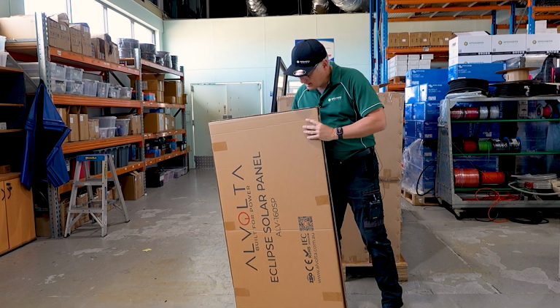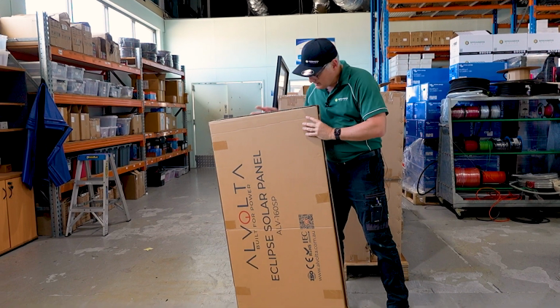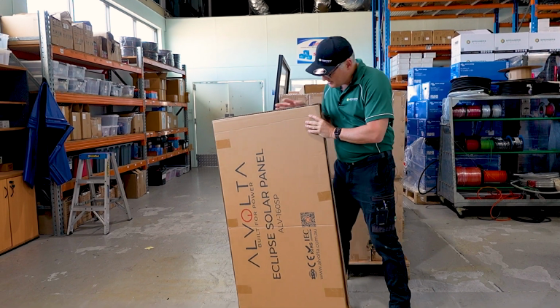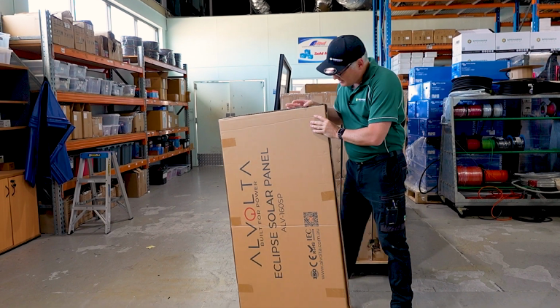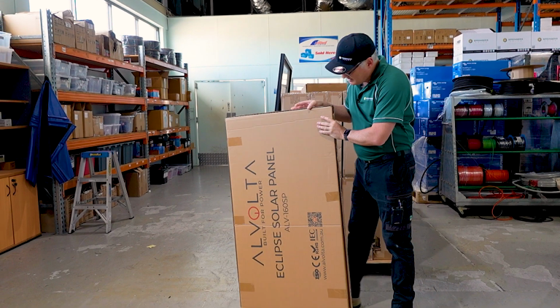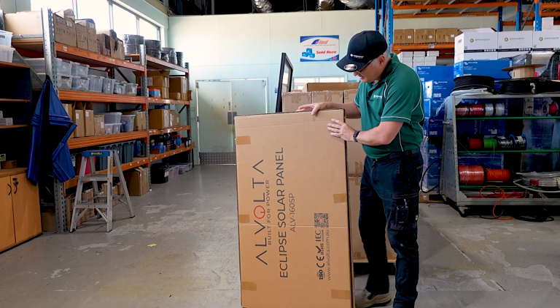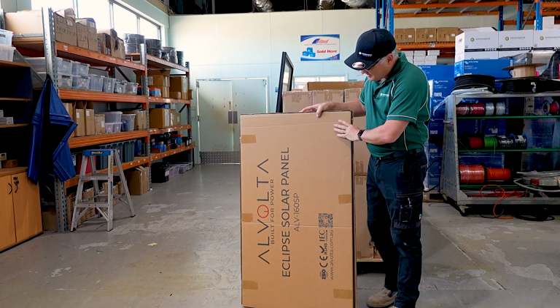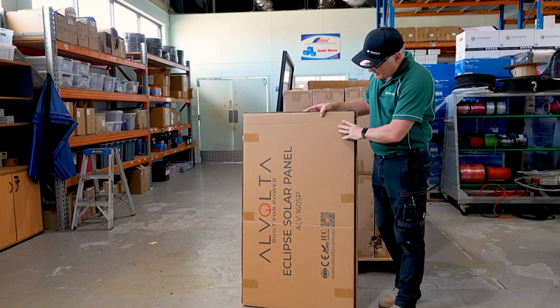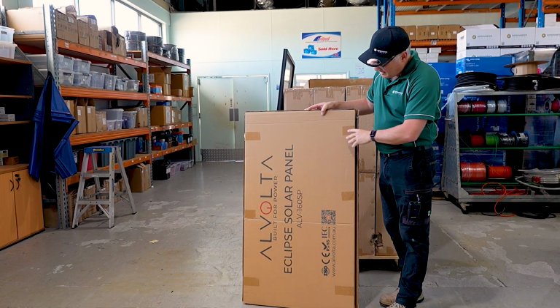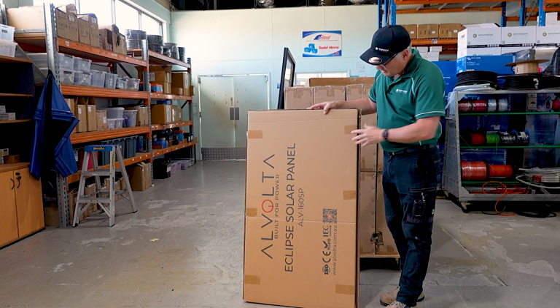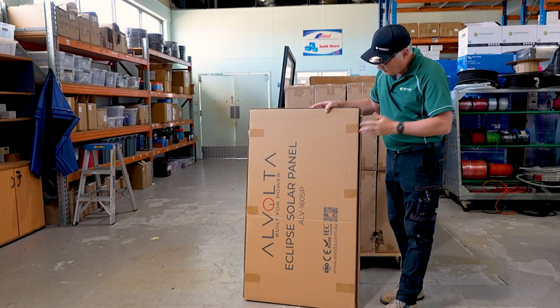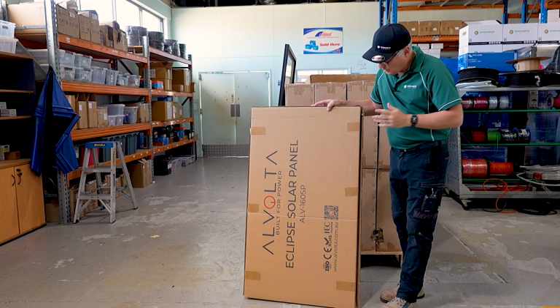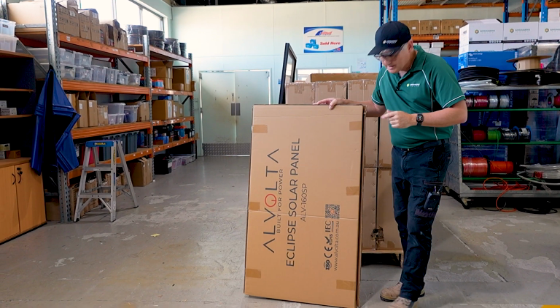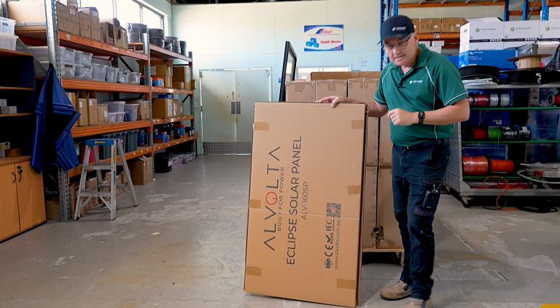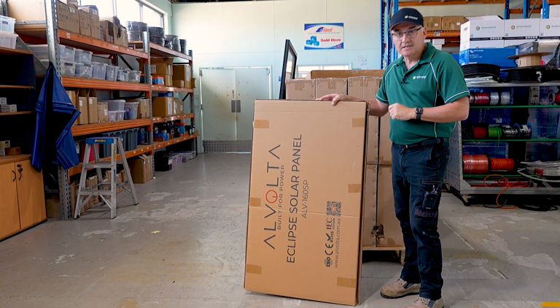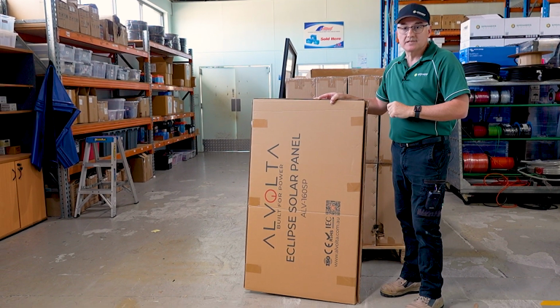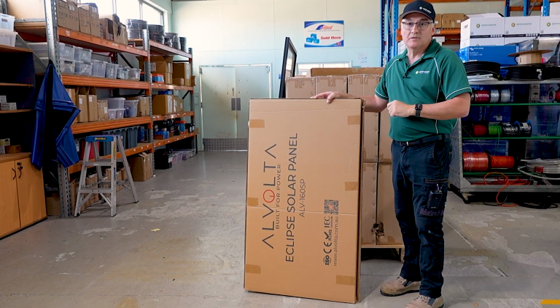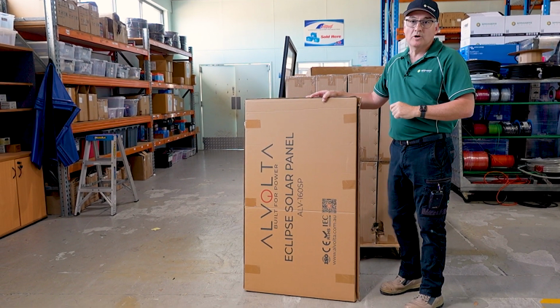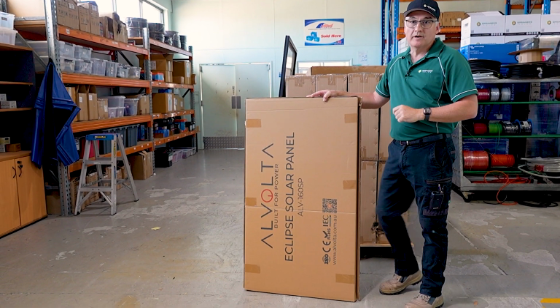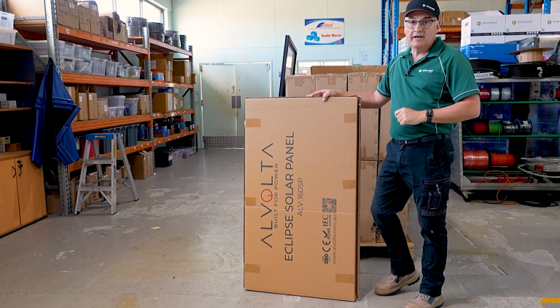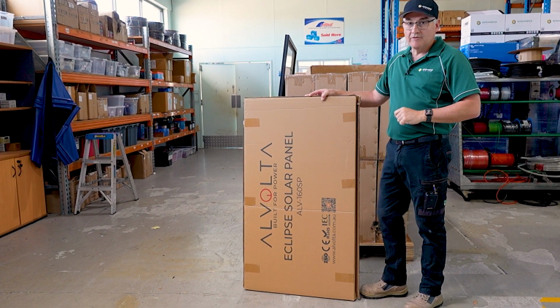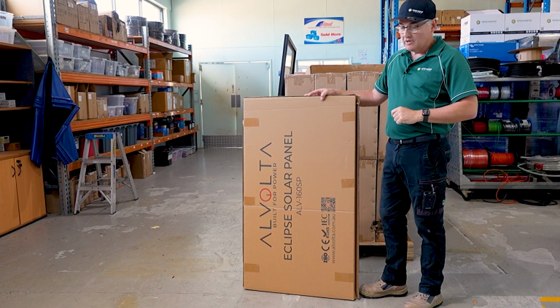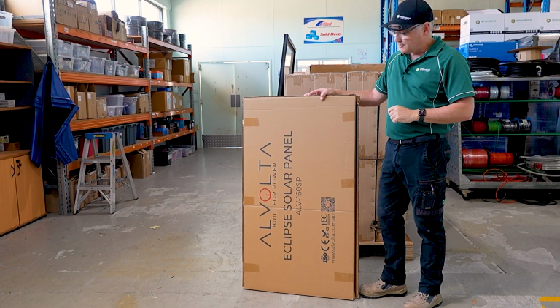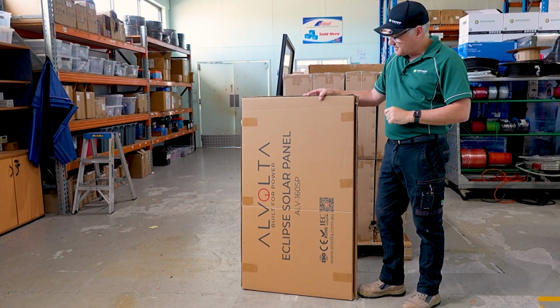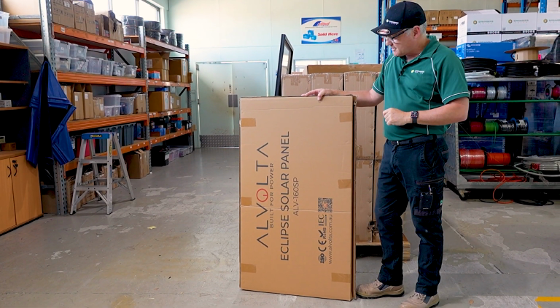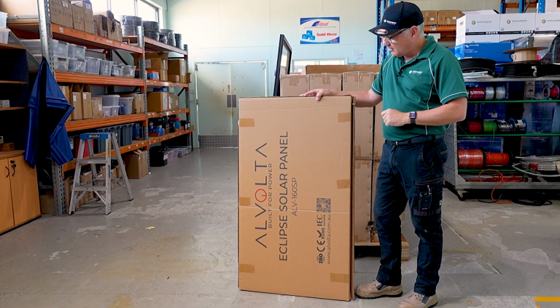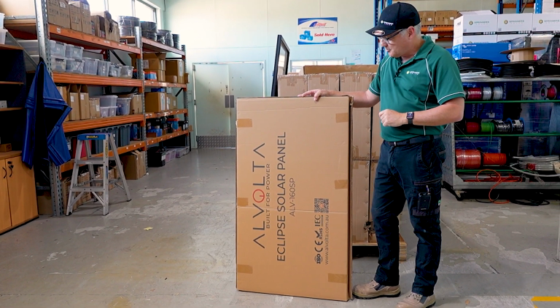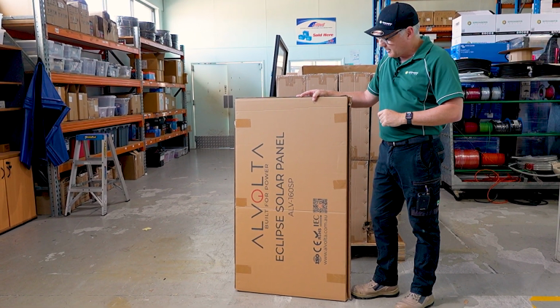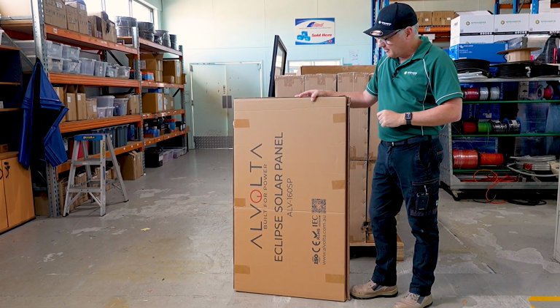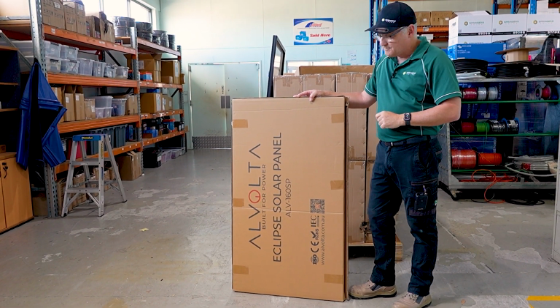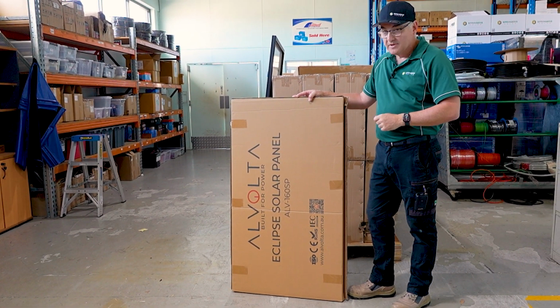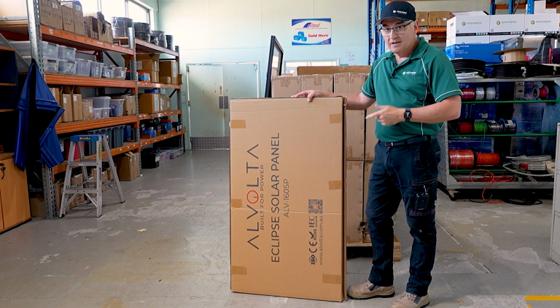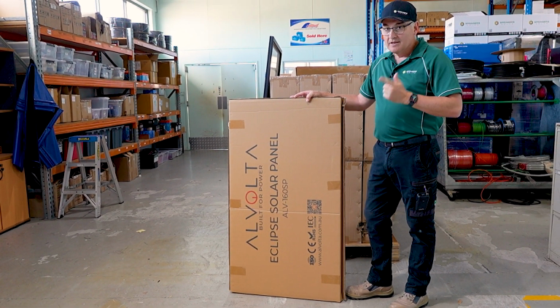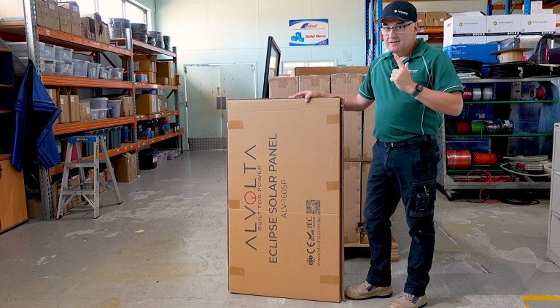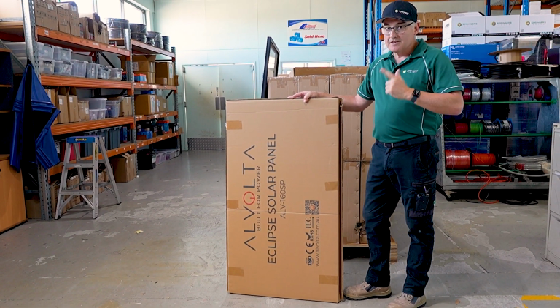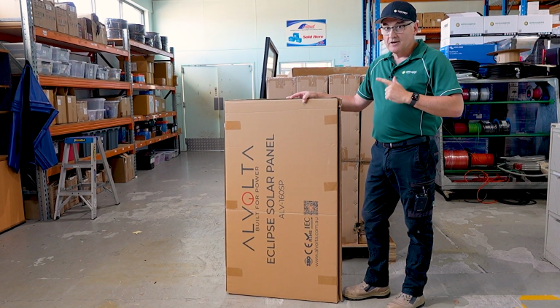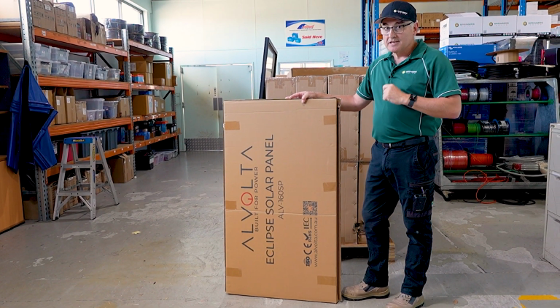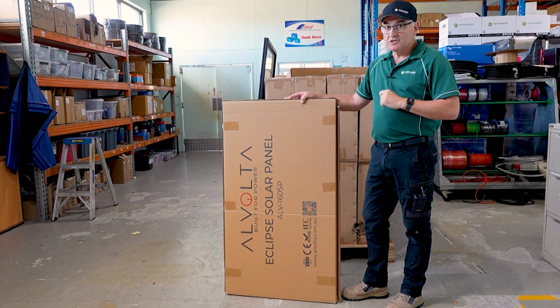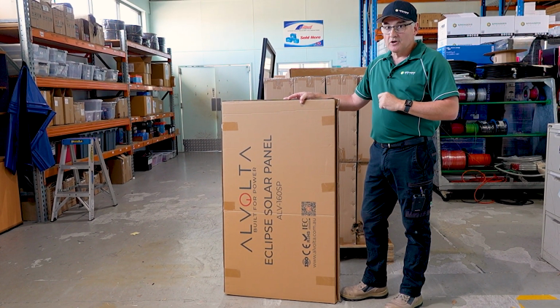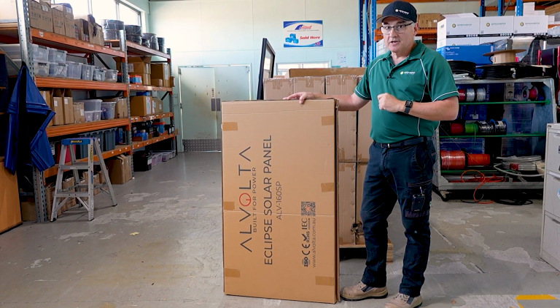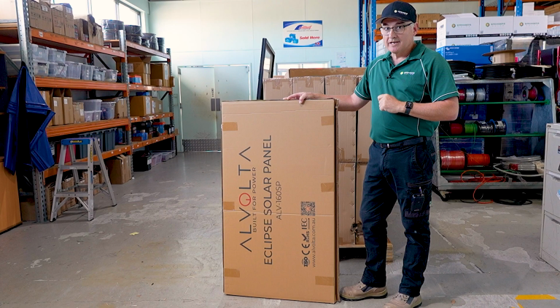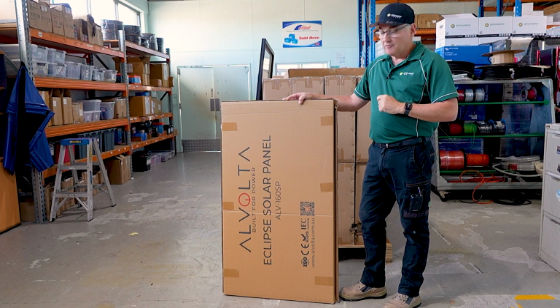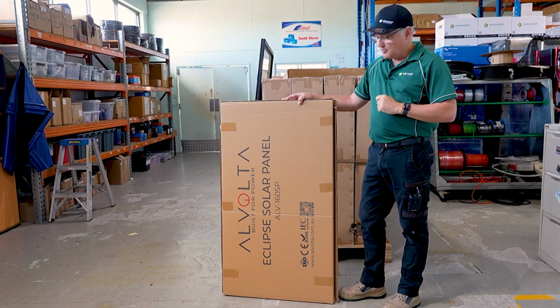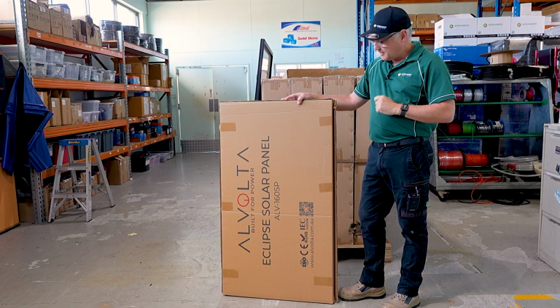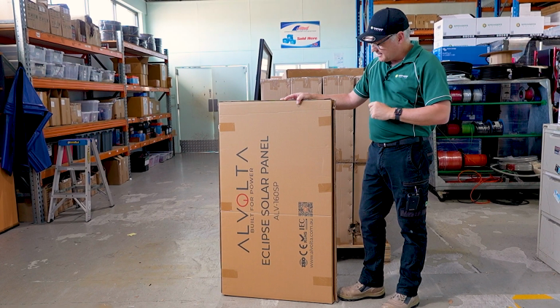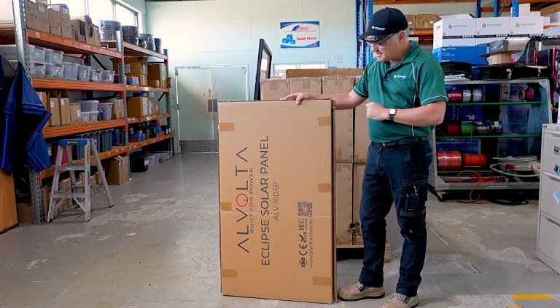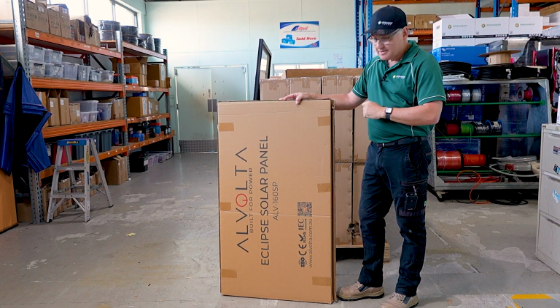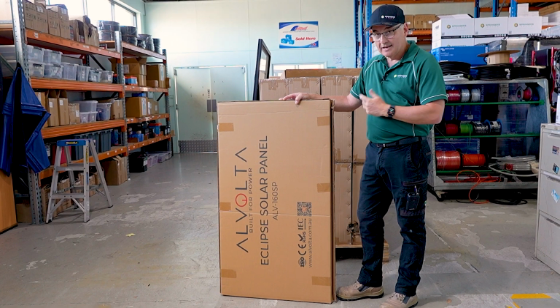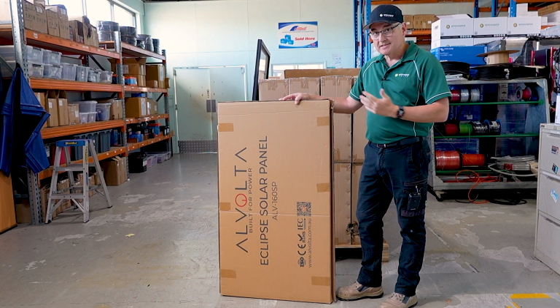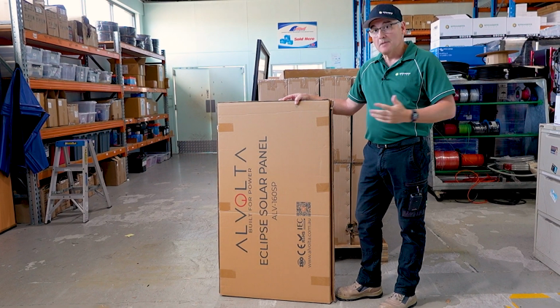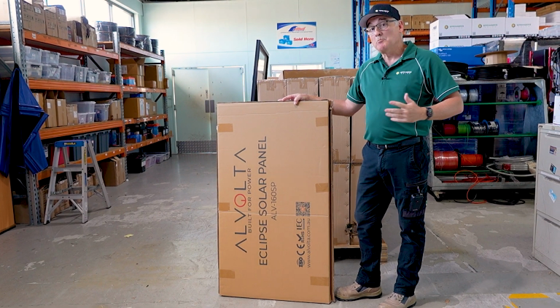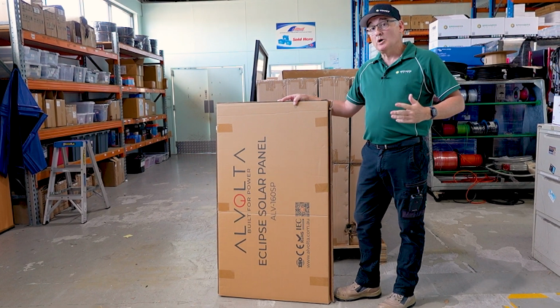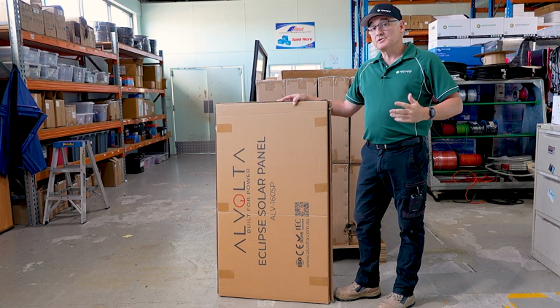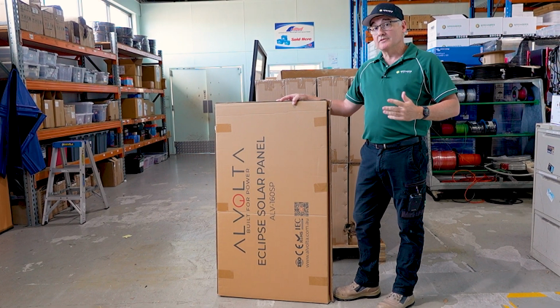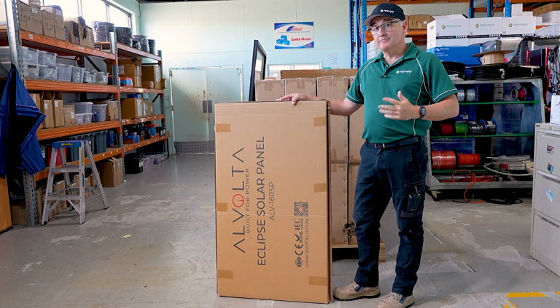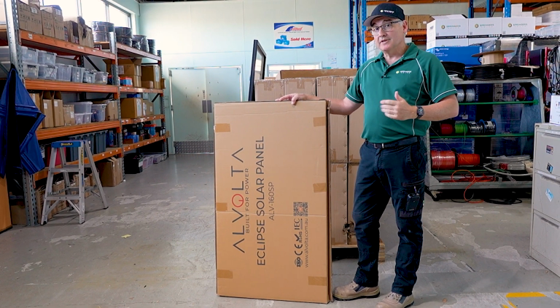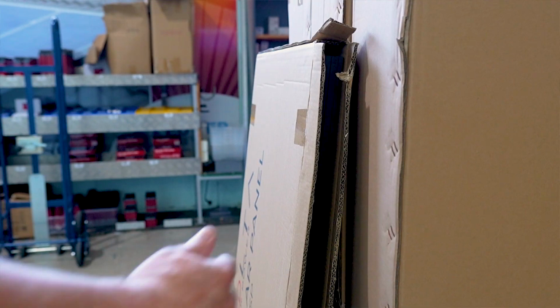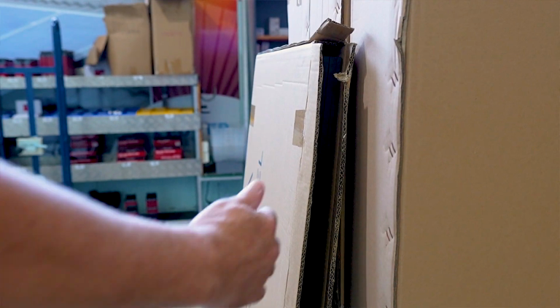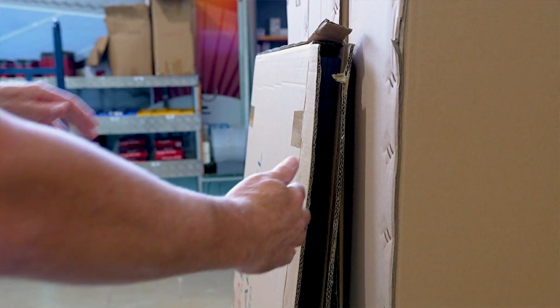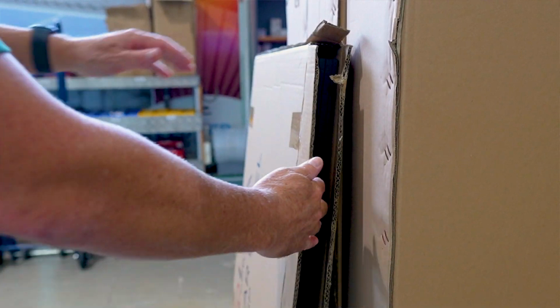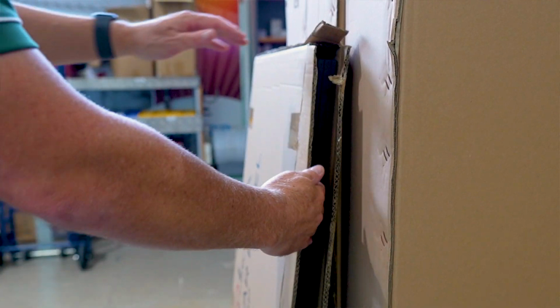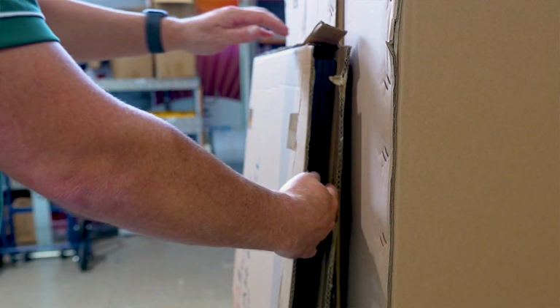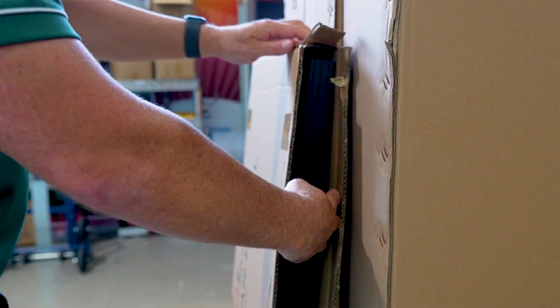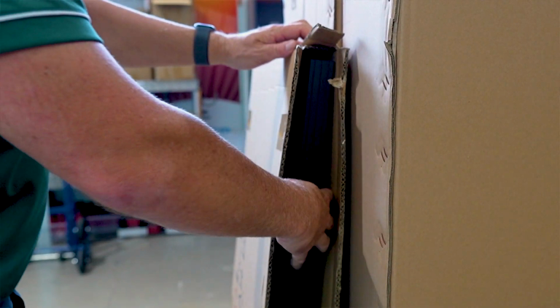So this is our 160 watt Volta solar panel. So excited to have a look at this, so let's unbox it and see what it looks like.